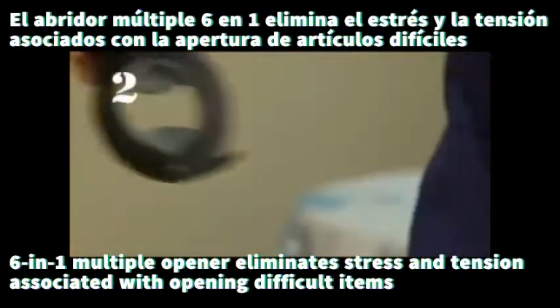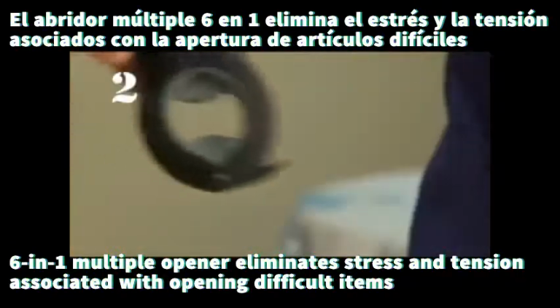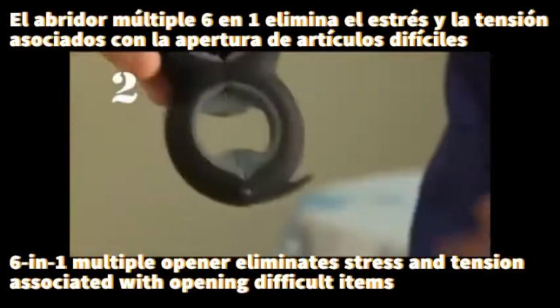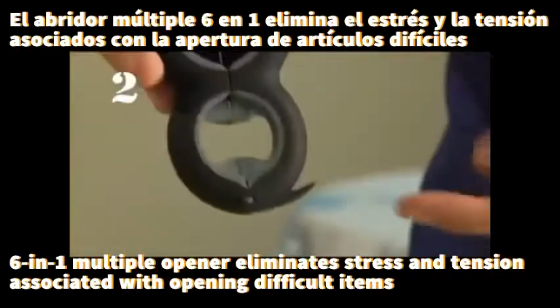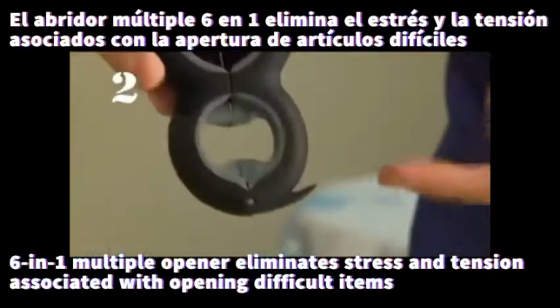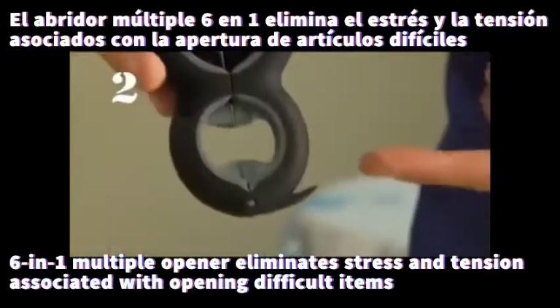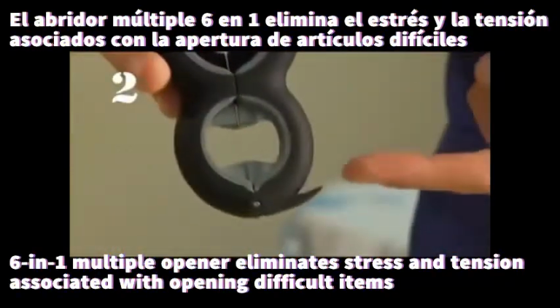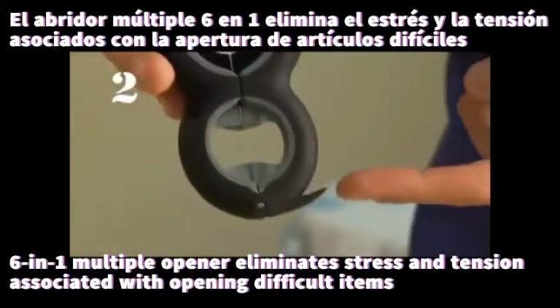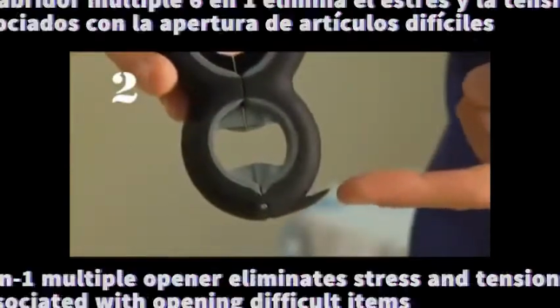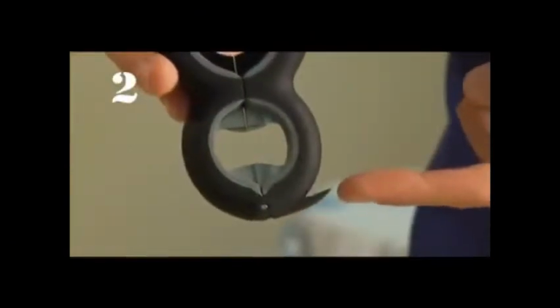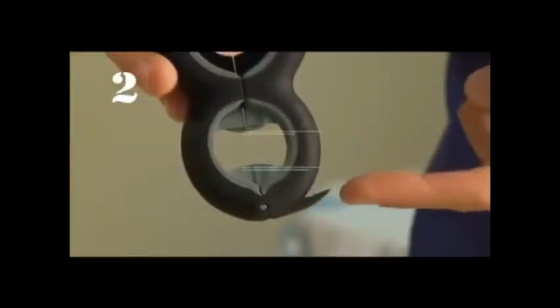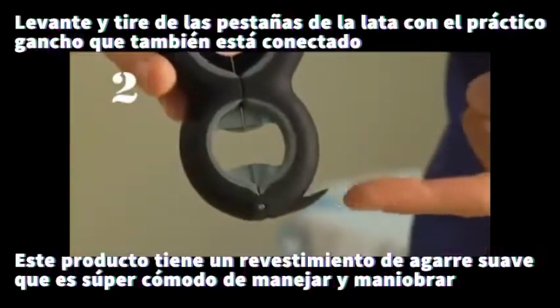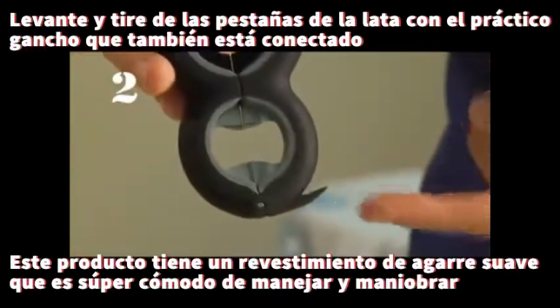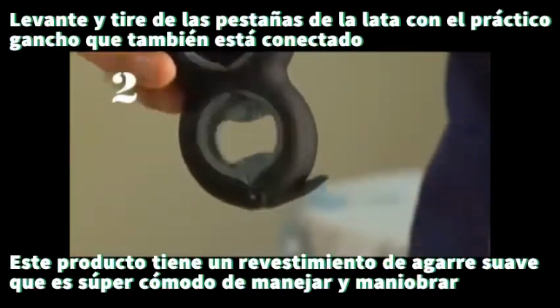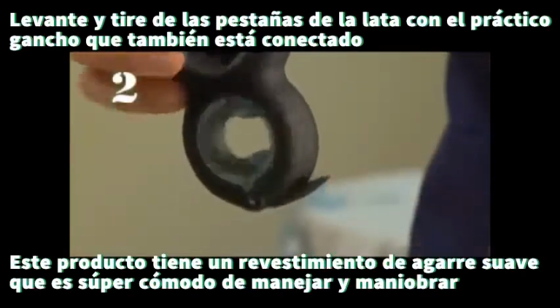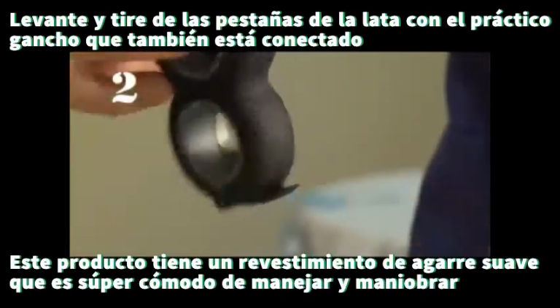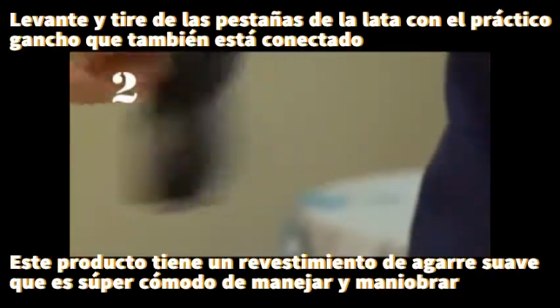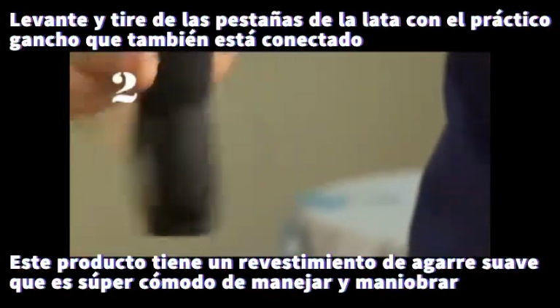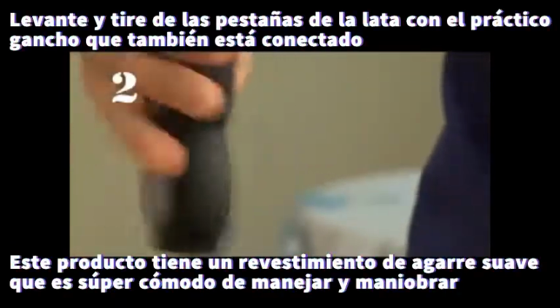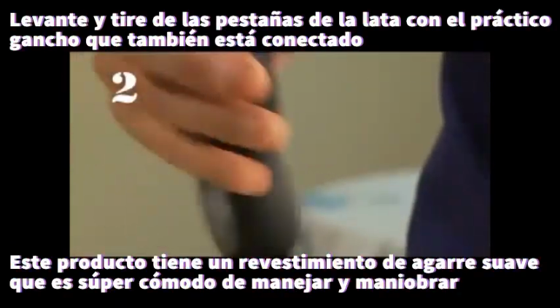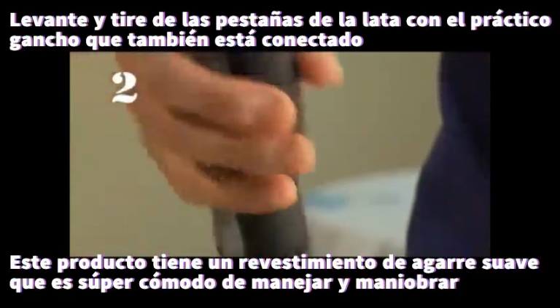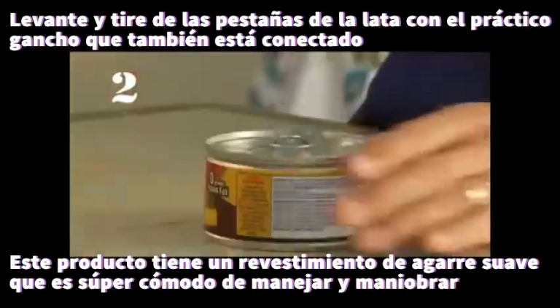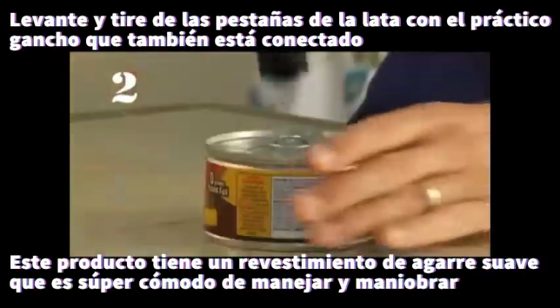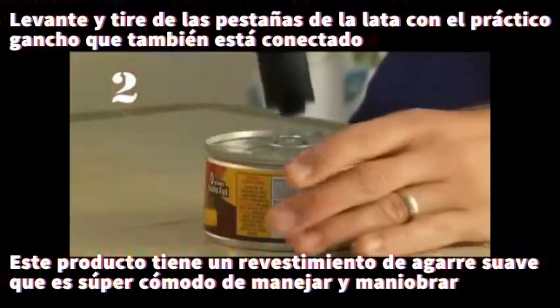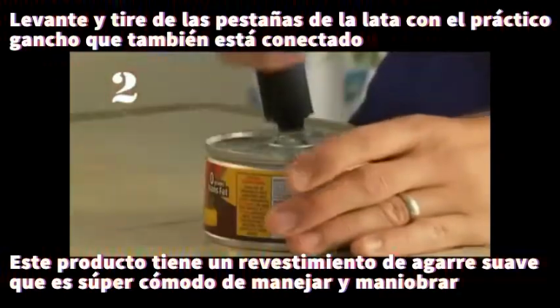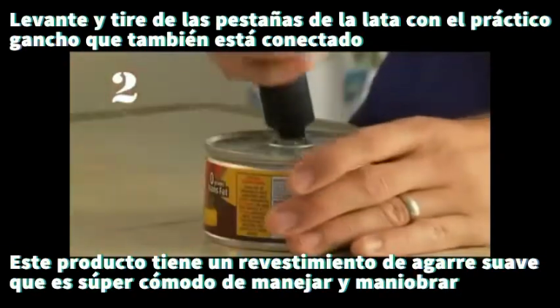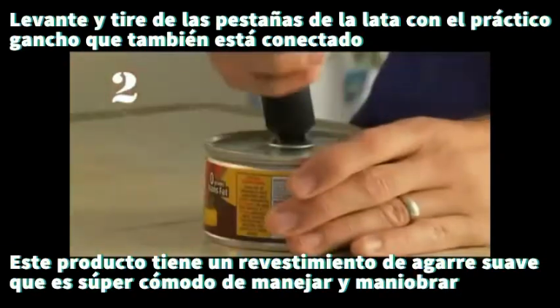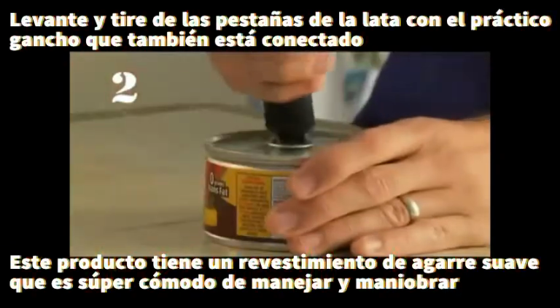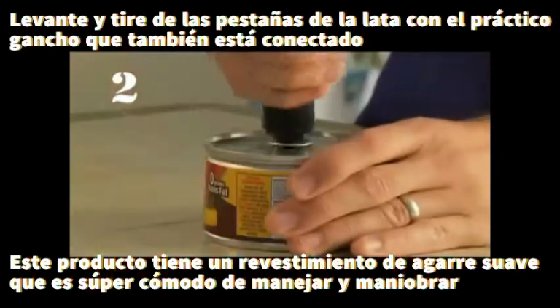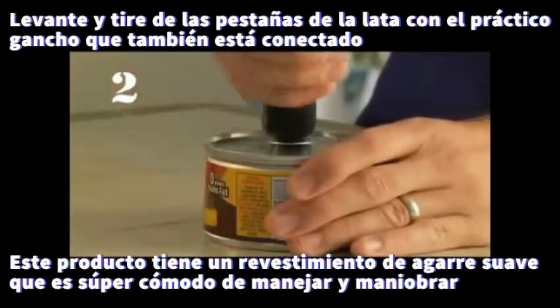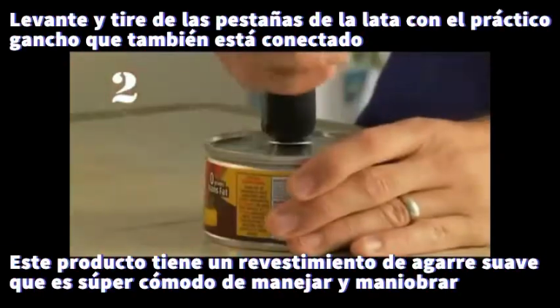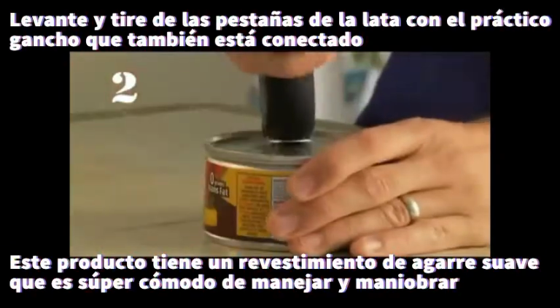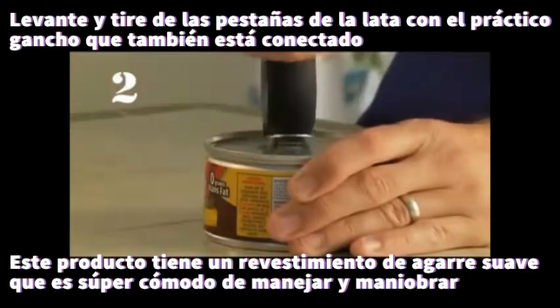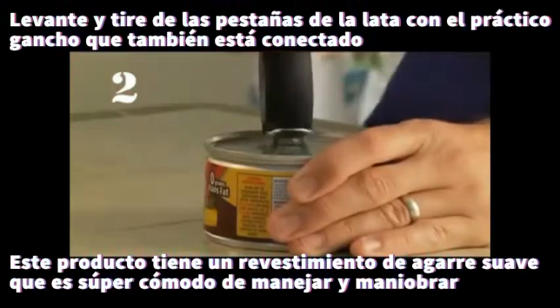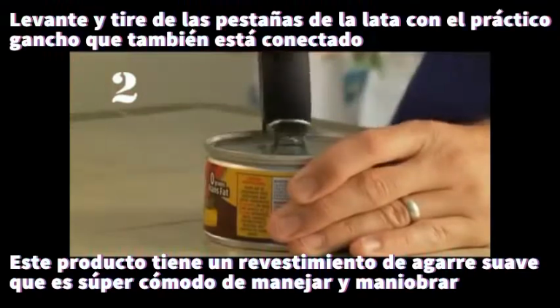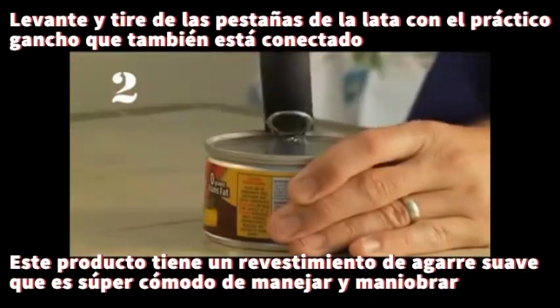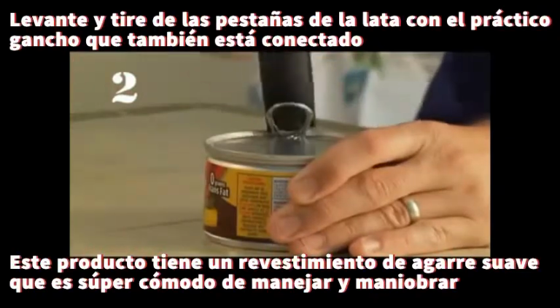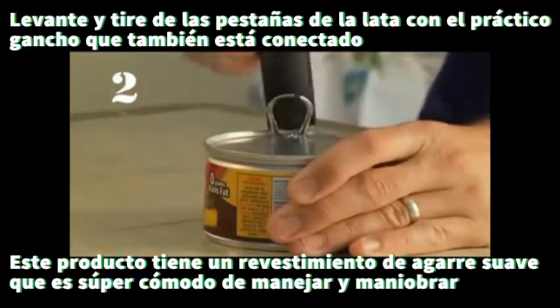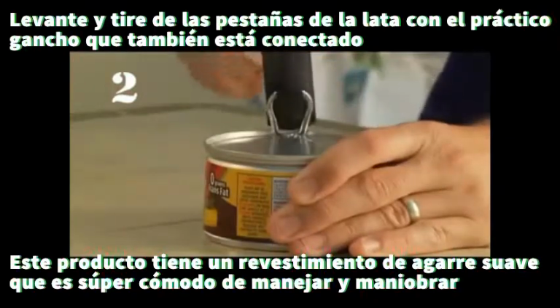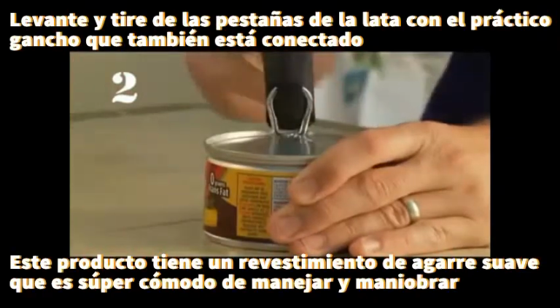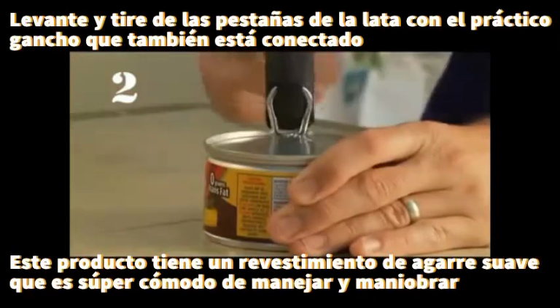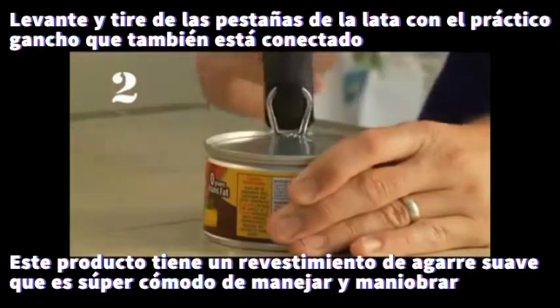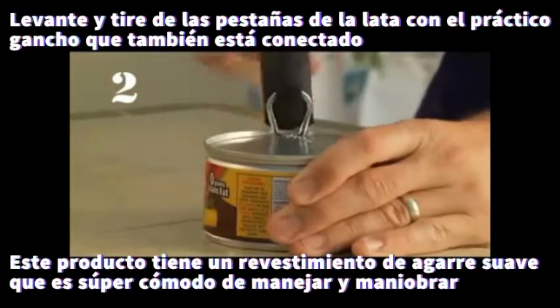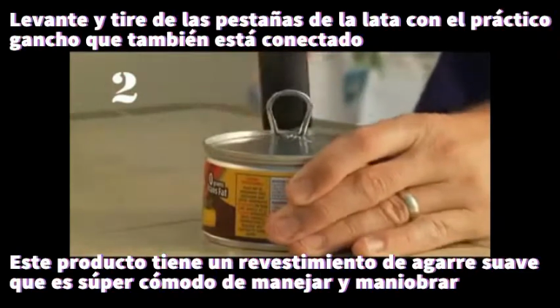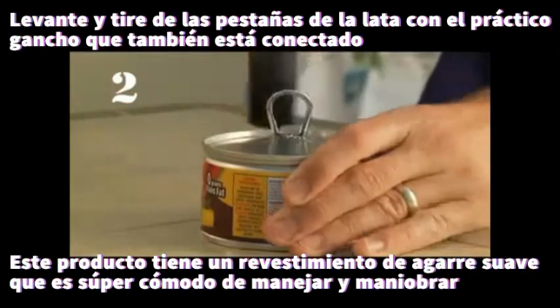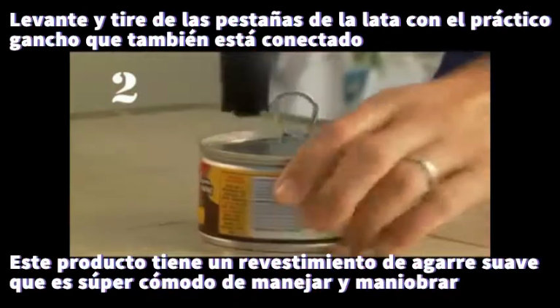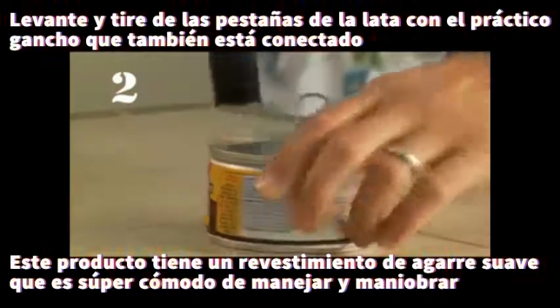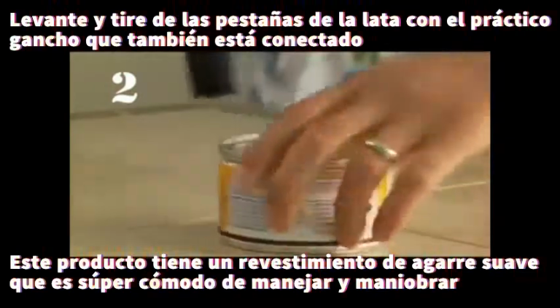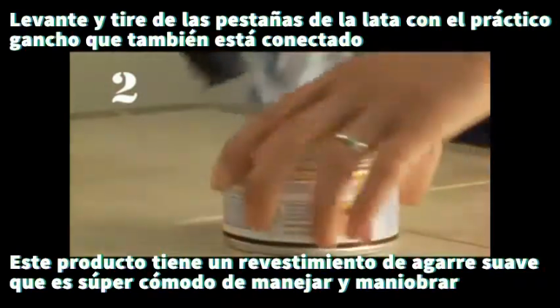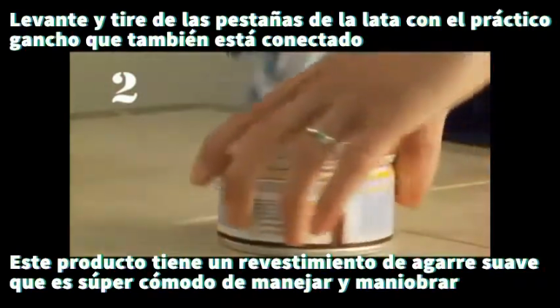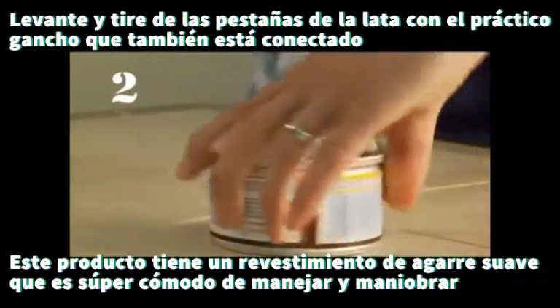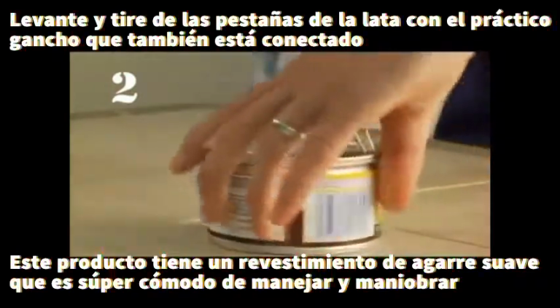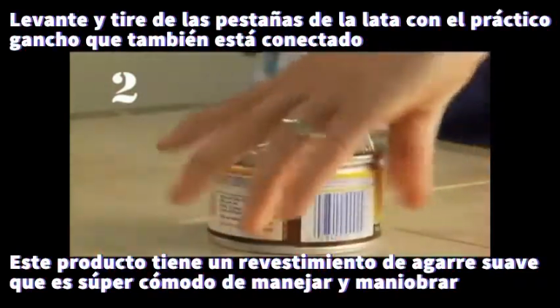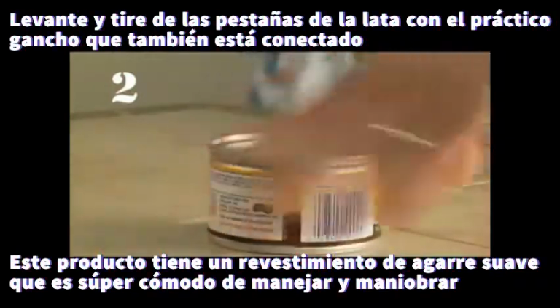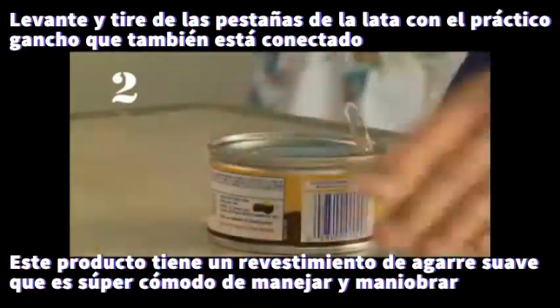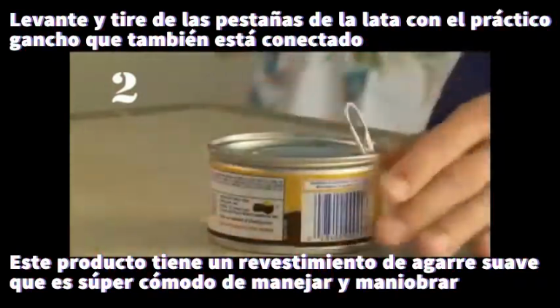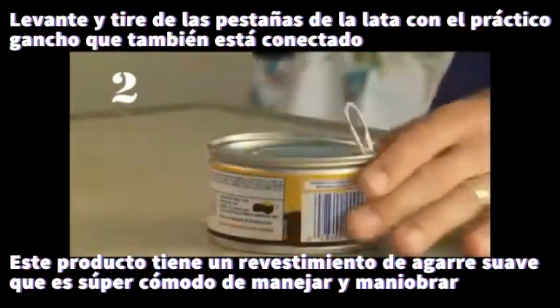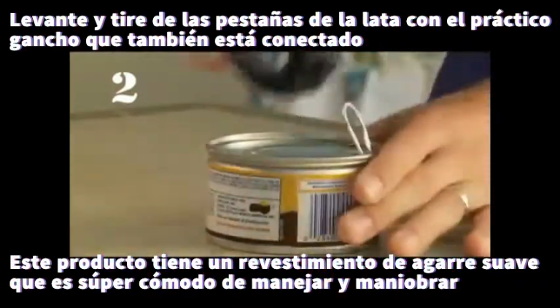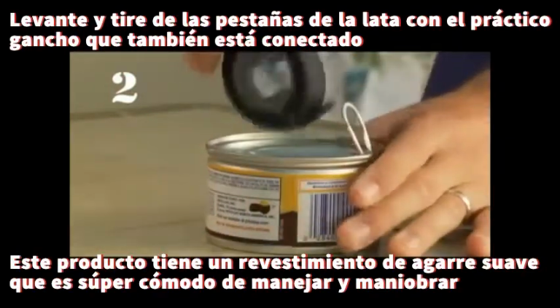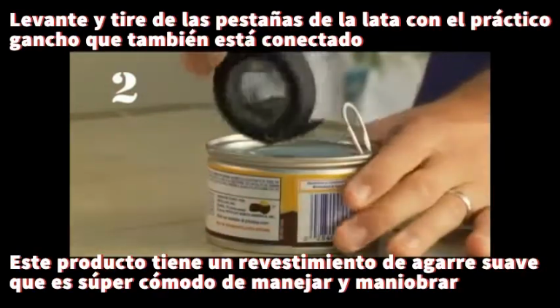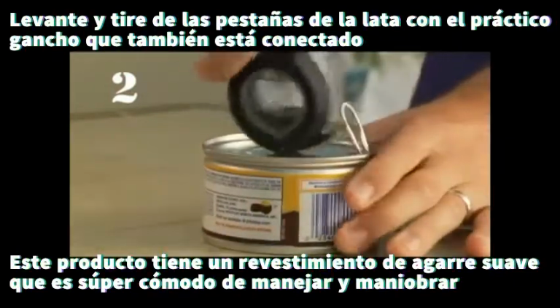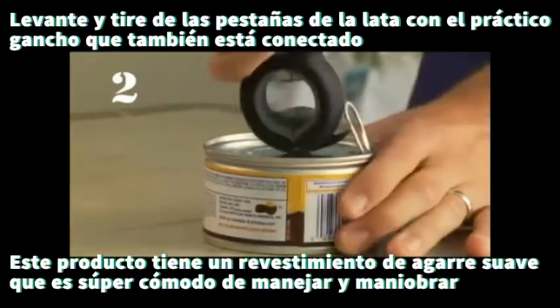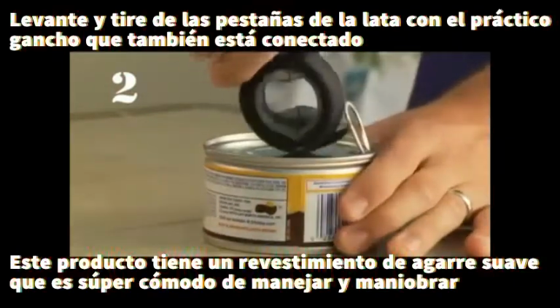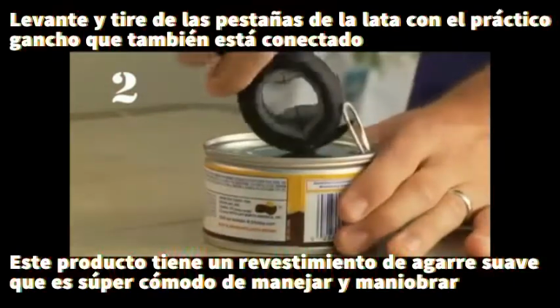Pull tabs. Just insert the hook, lift the tab, and then pull the lid back.